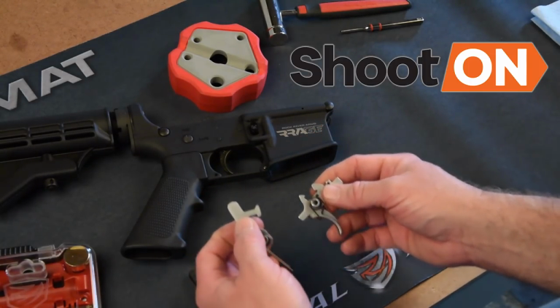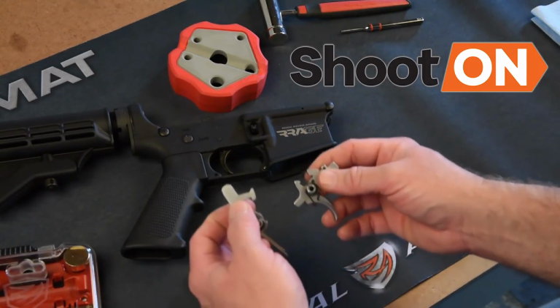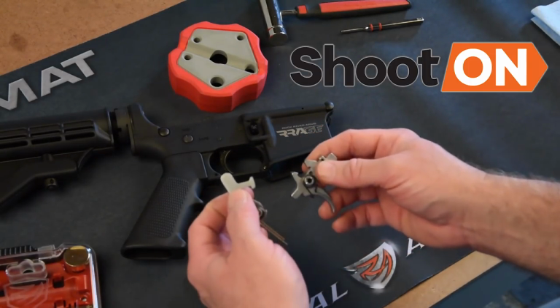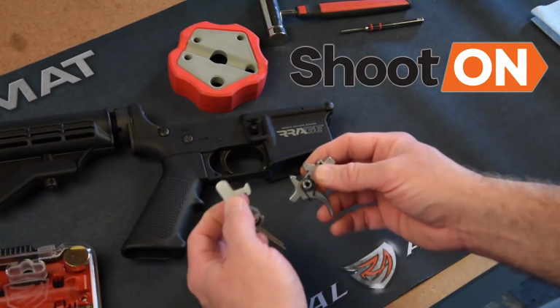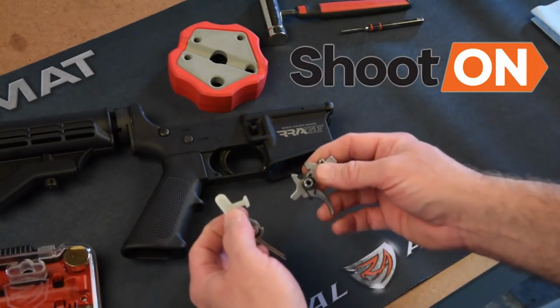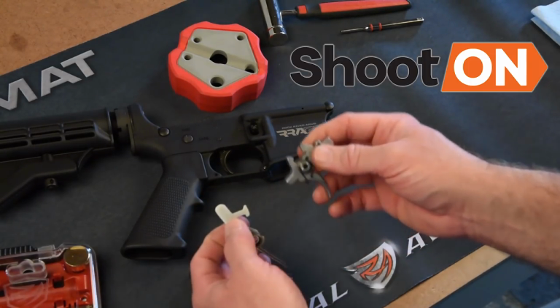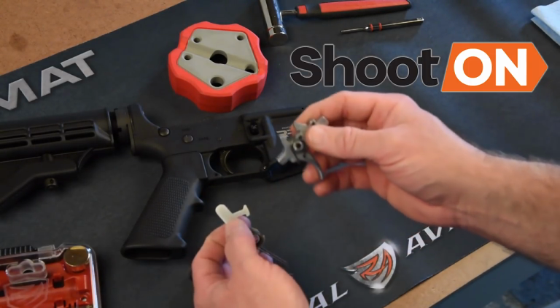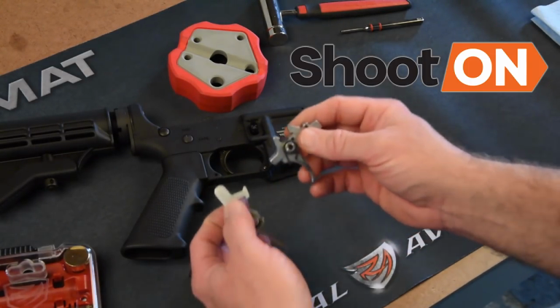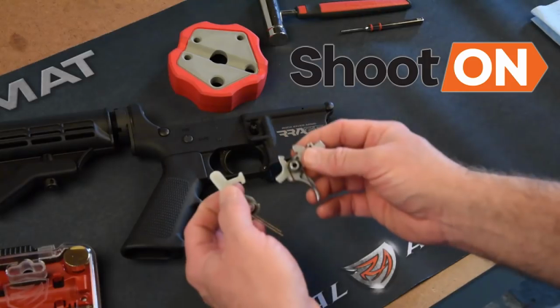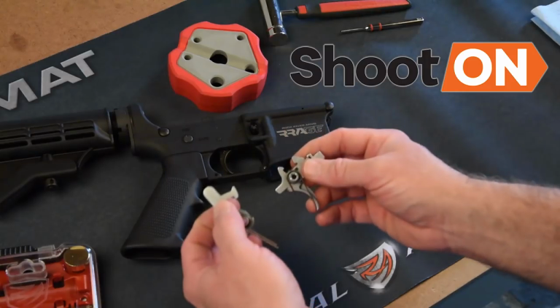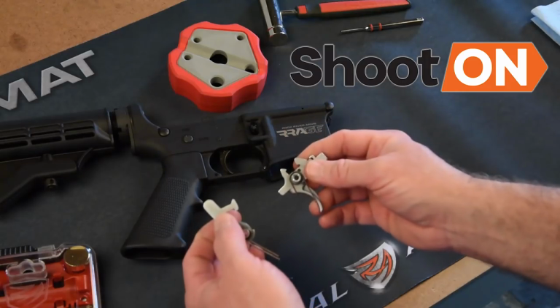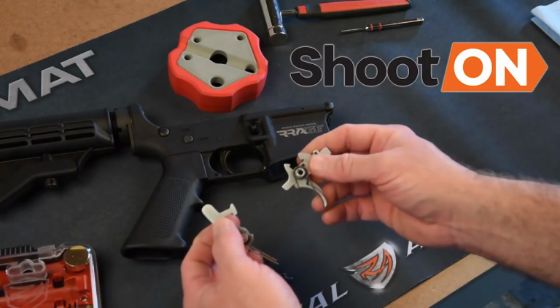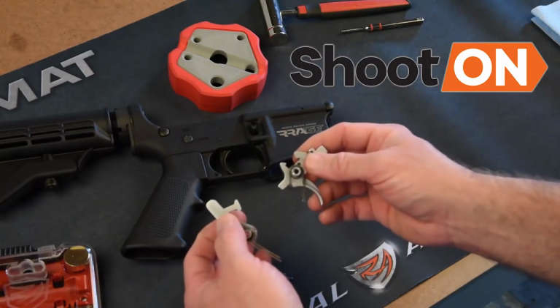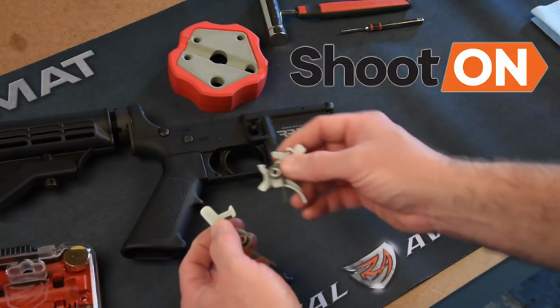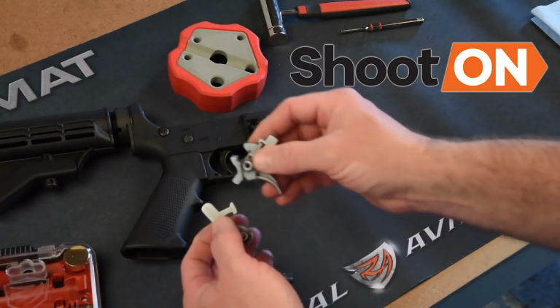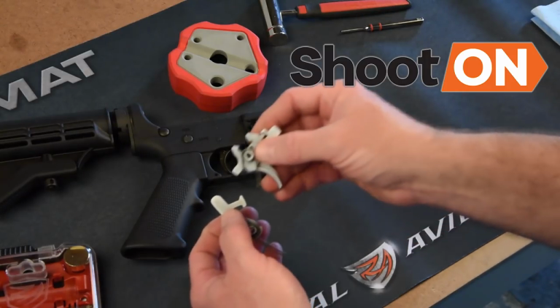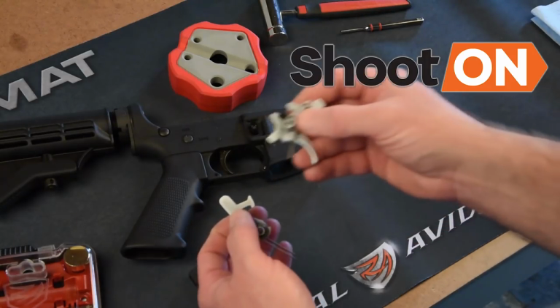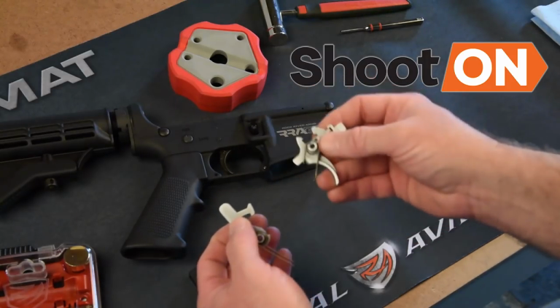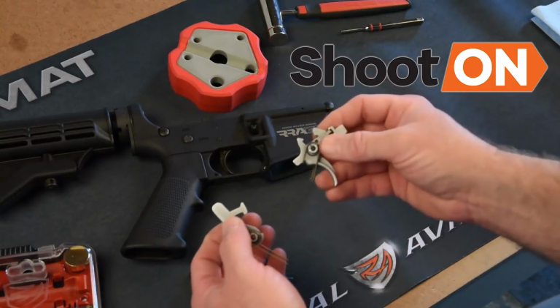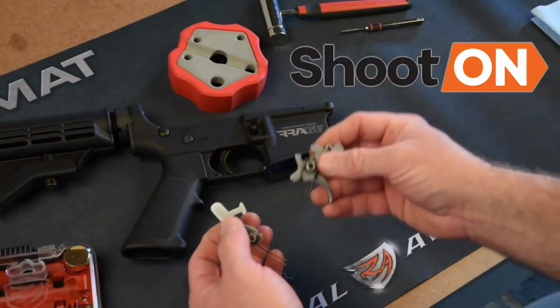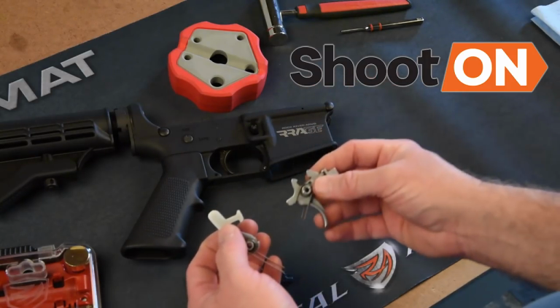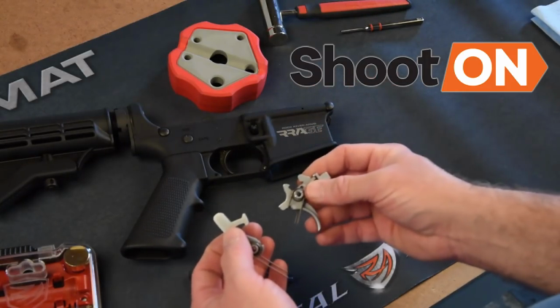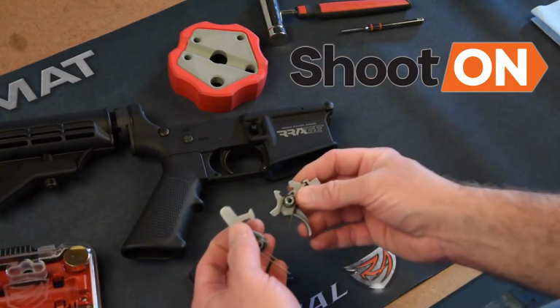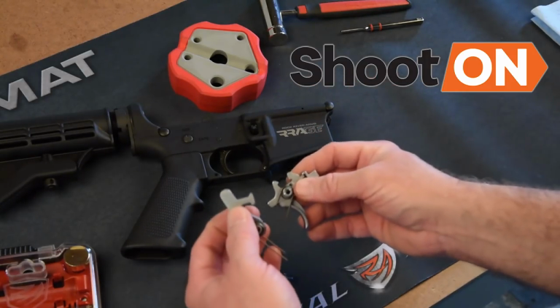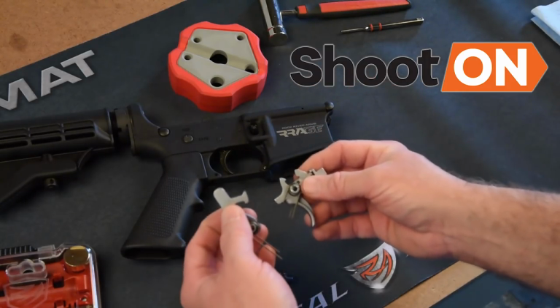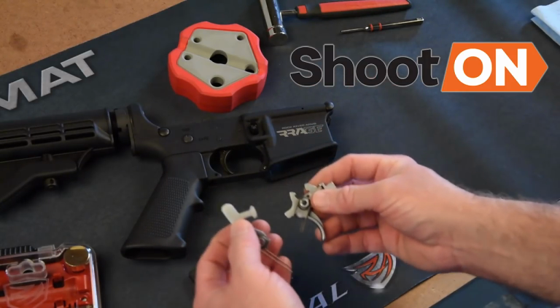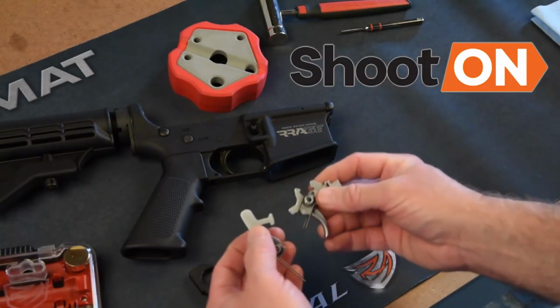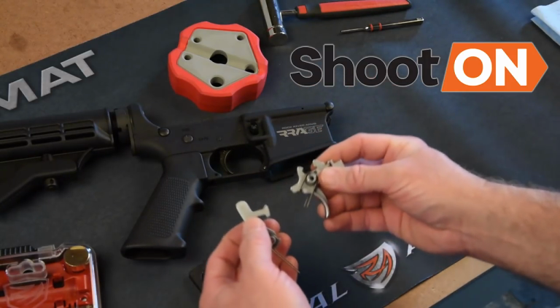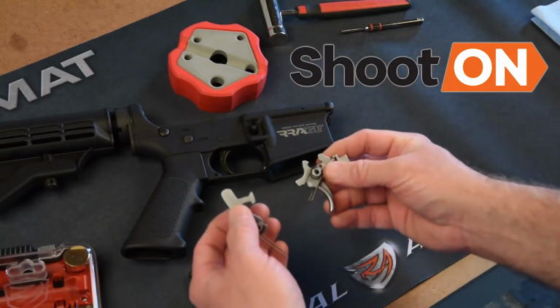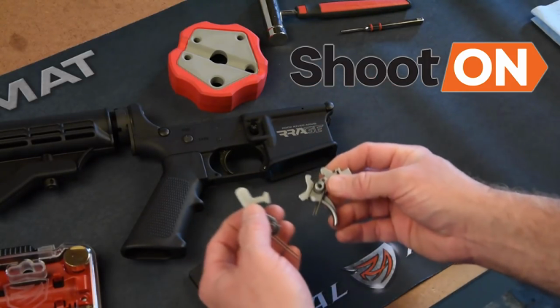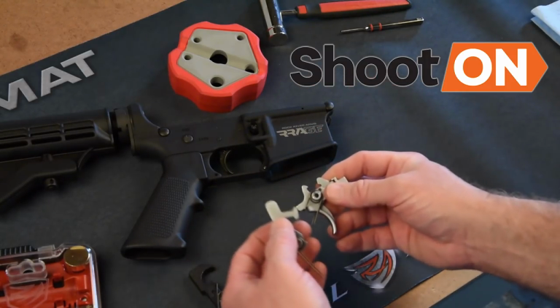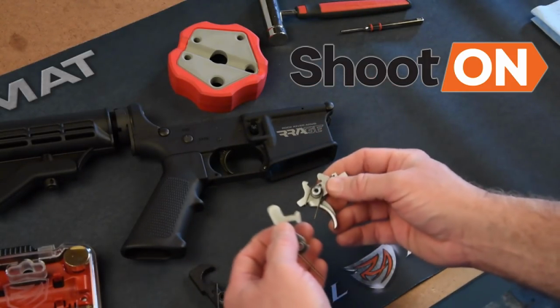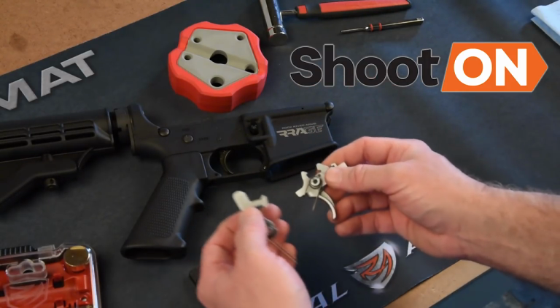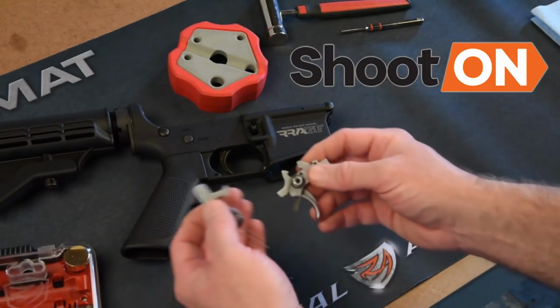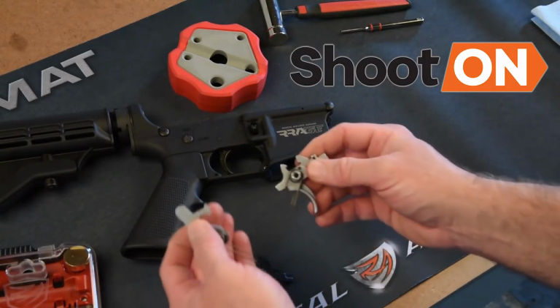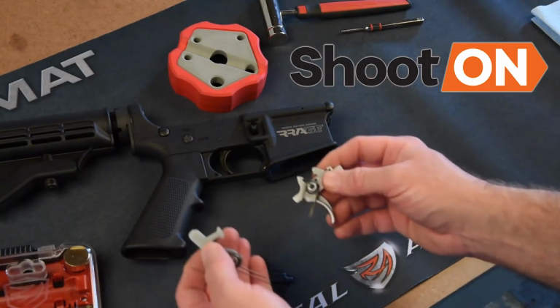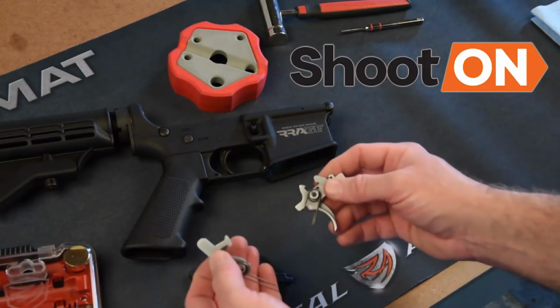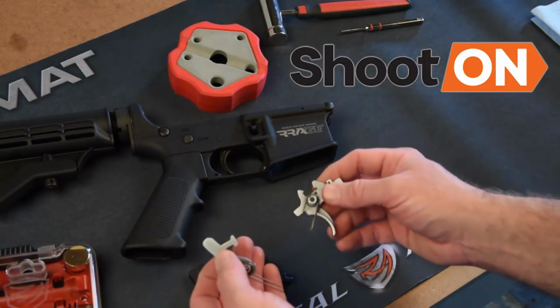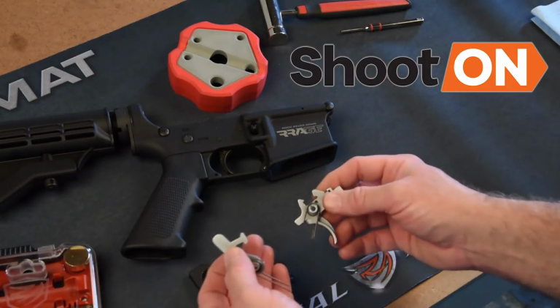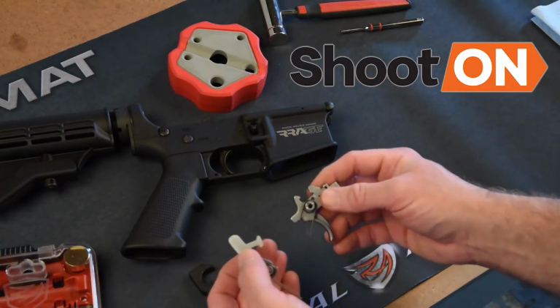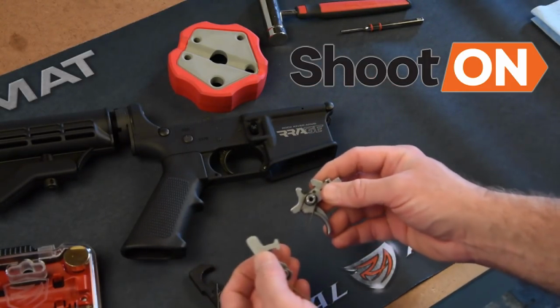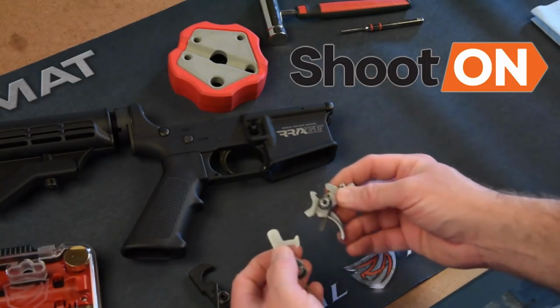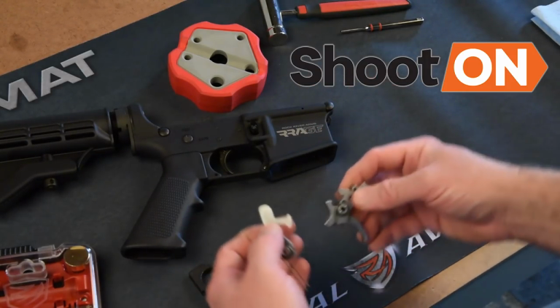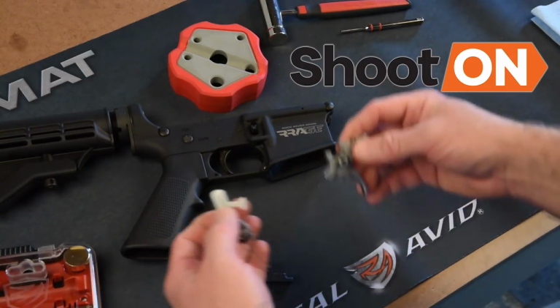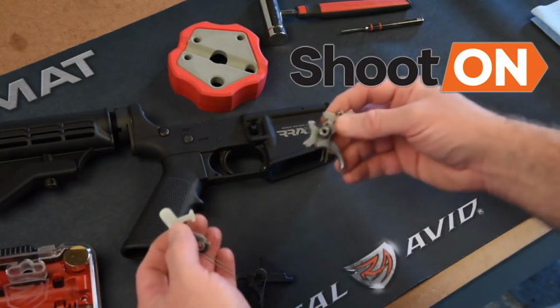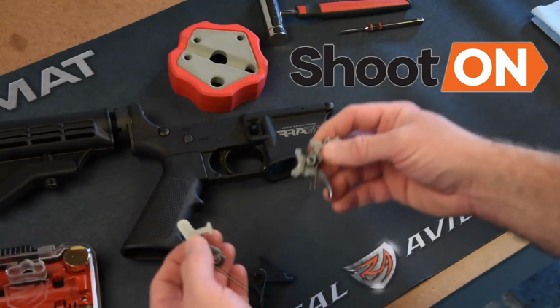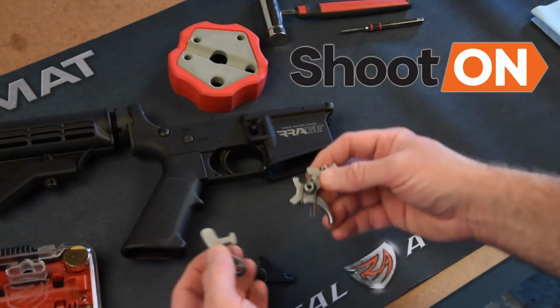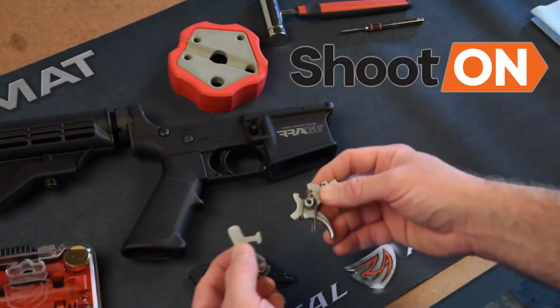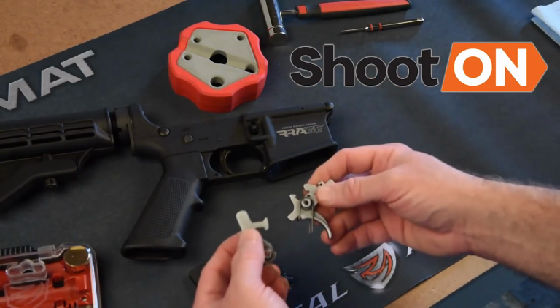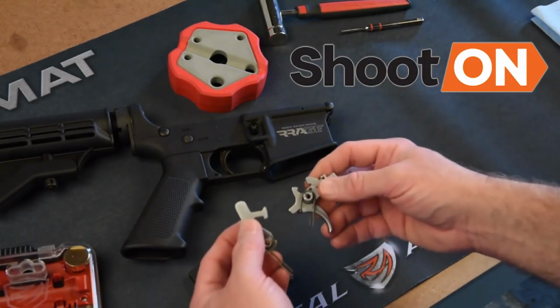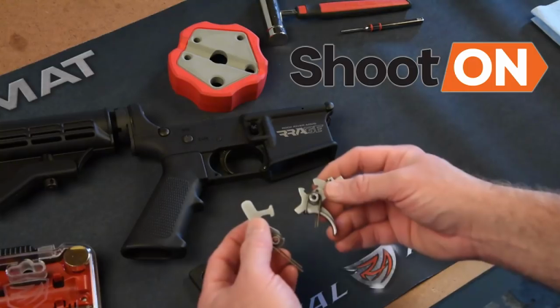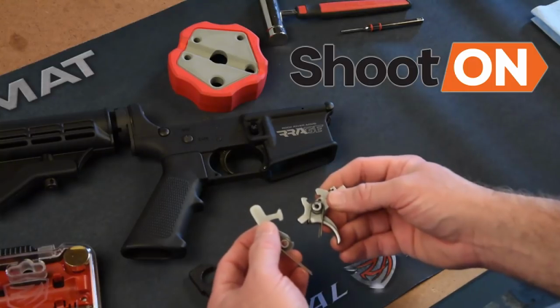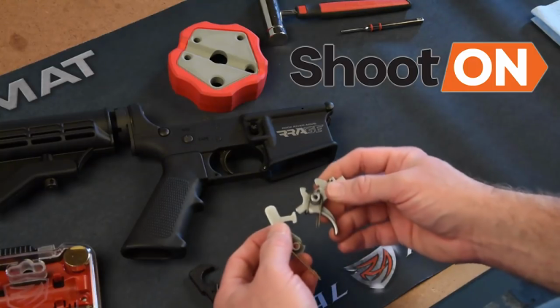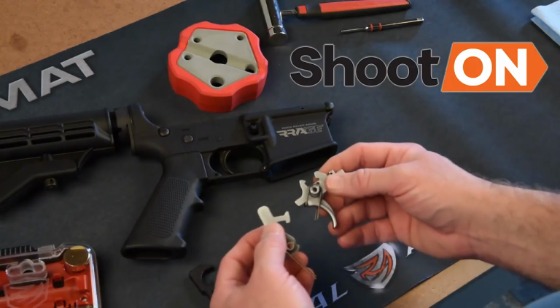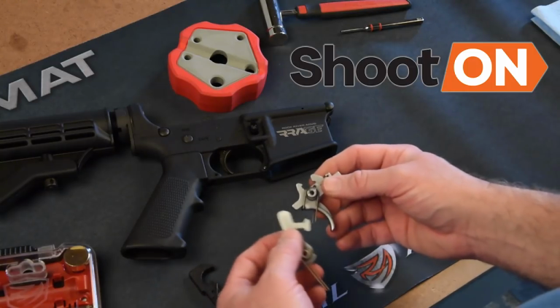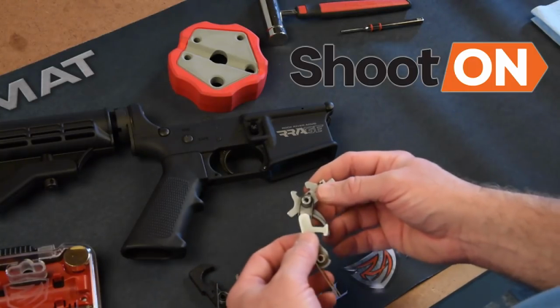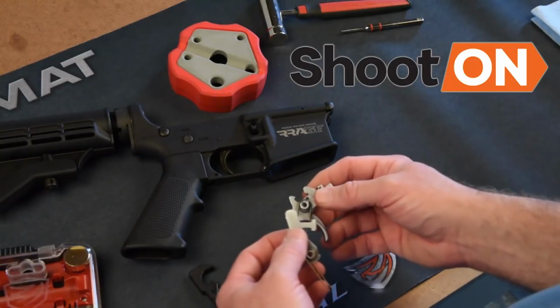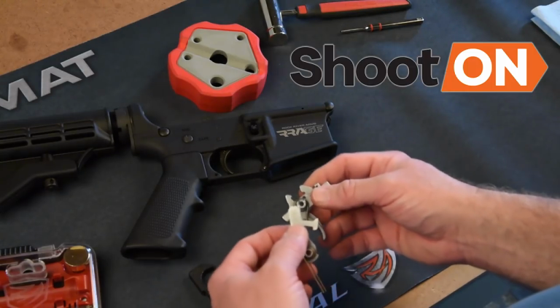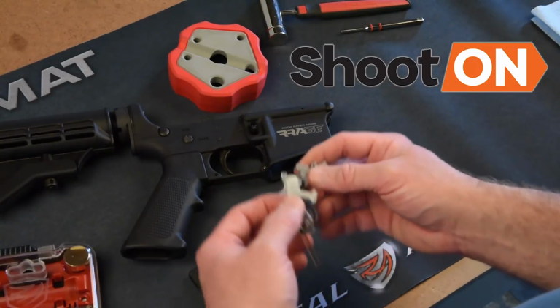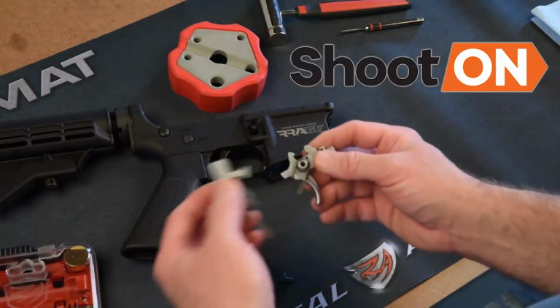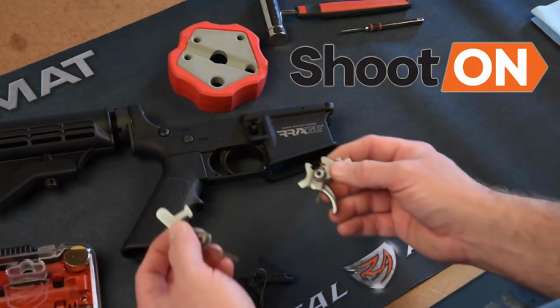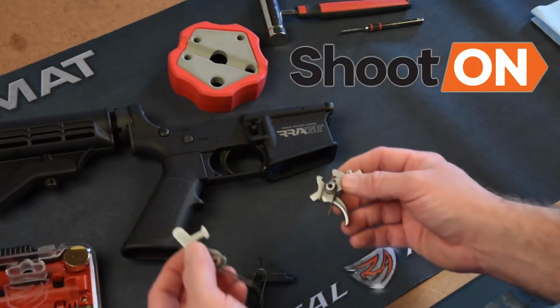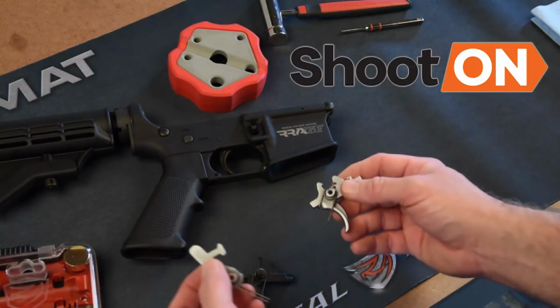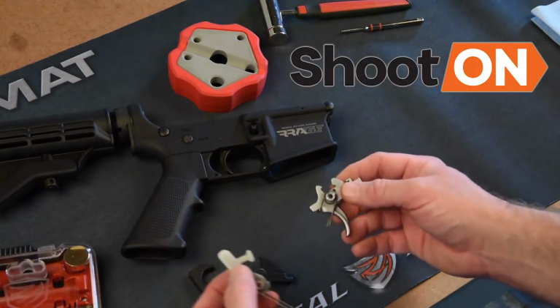It's less opportunity during the trigger pull for you to lose sight alignment or introduce some other kind of variable that could throw the shot.